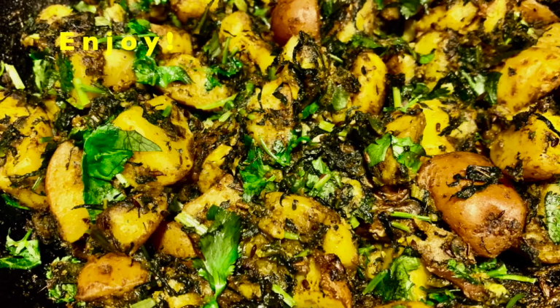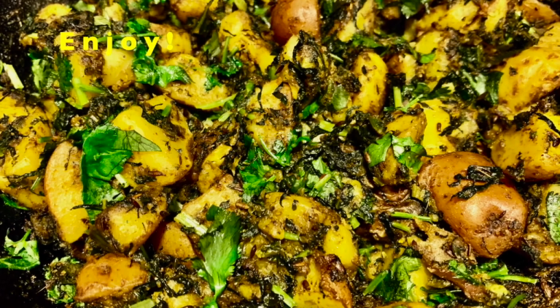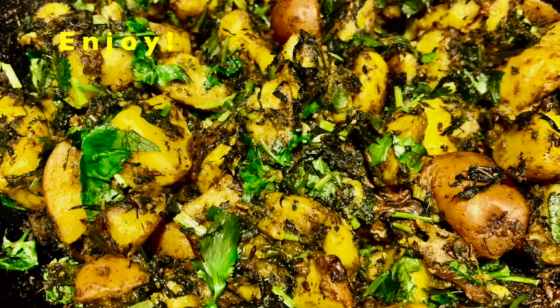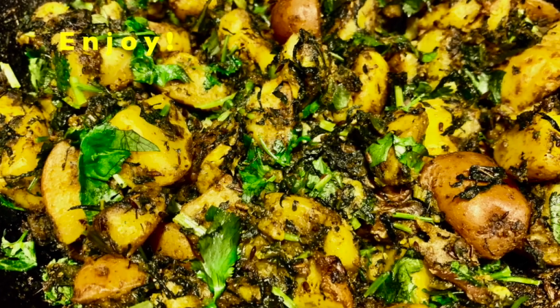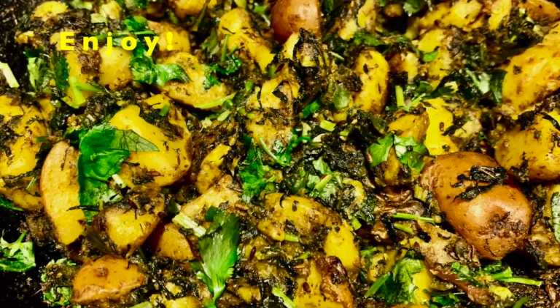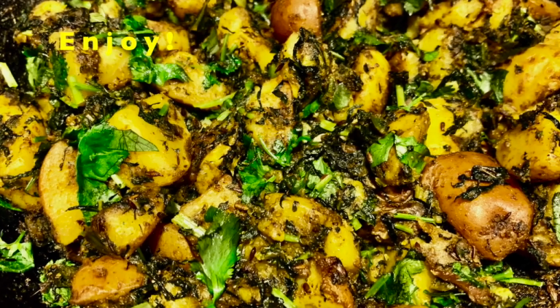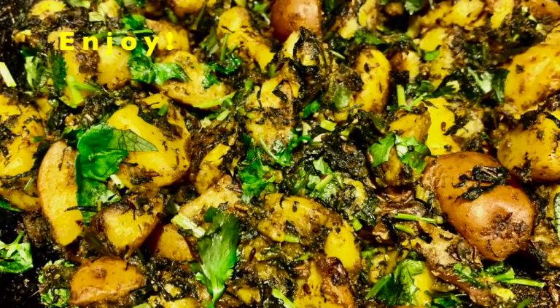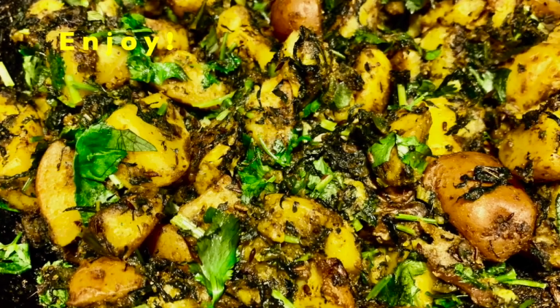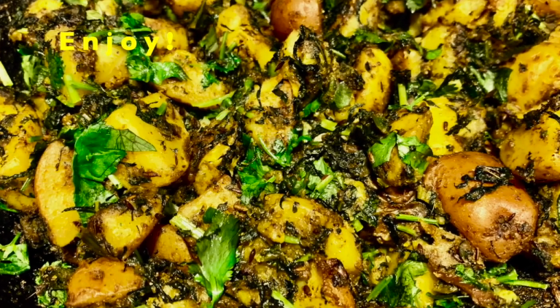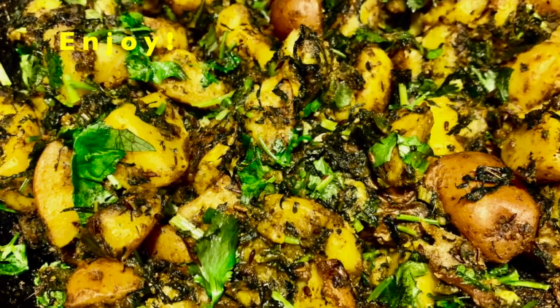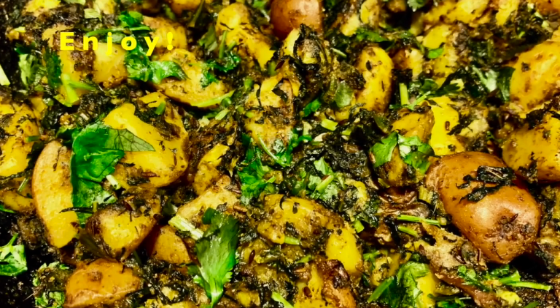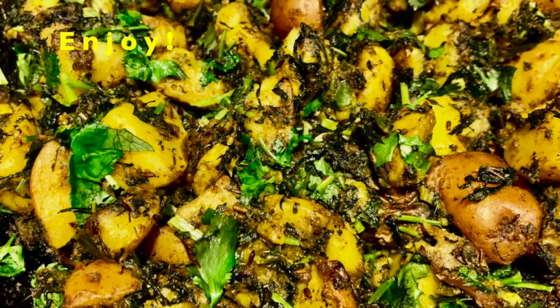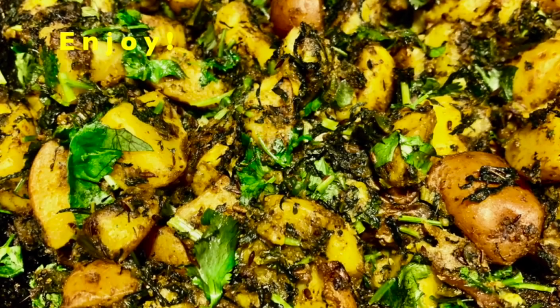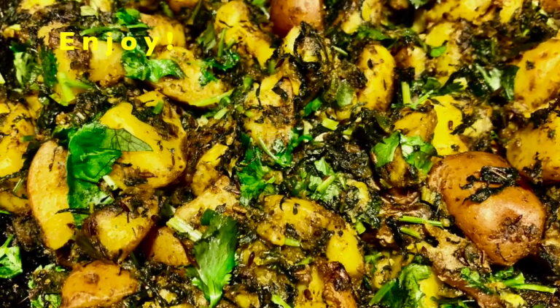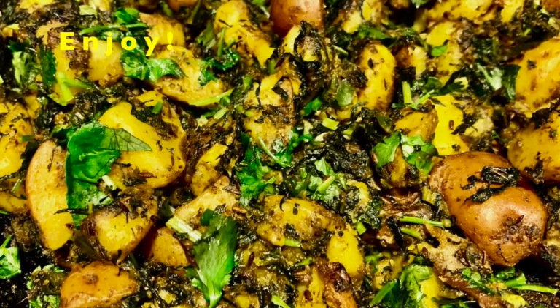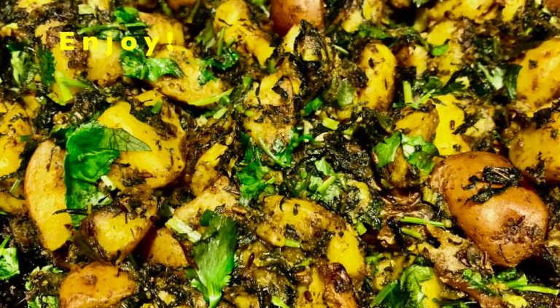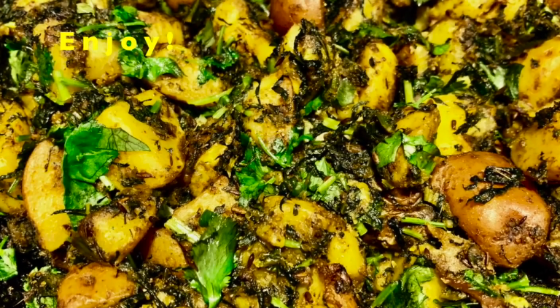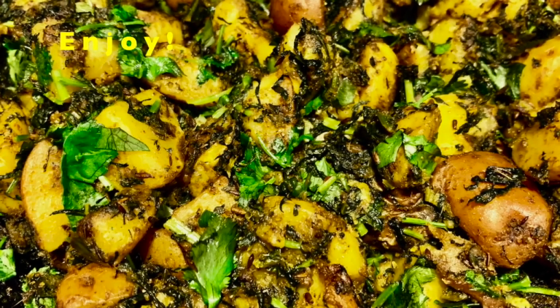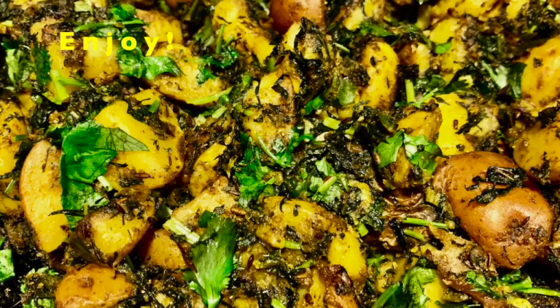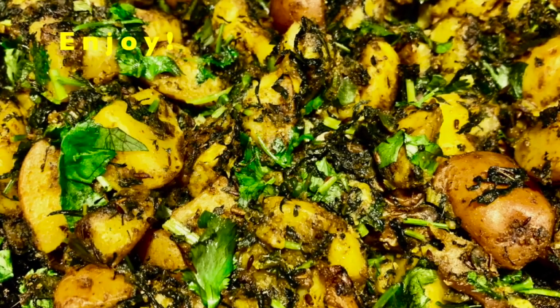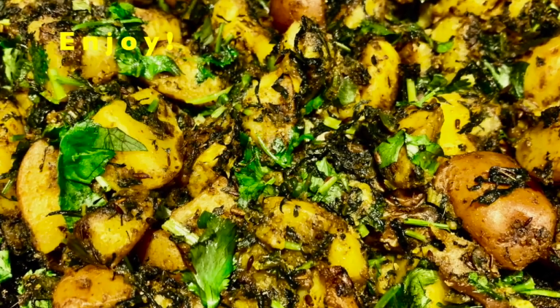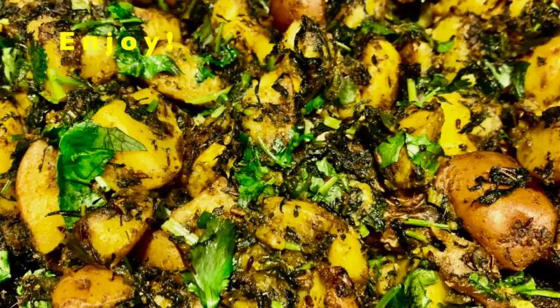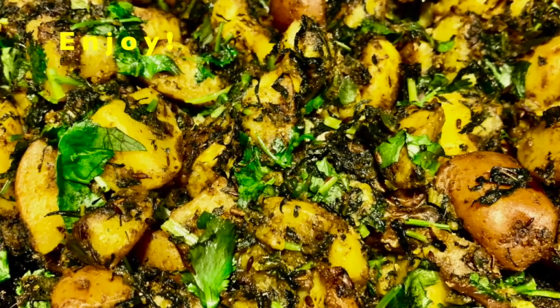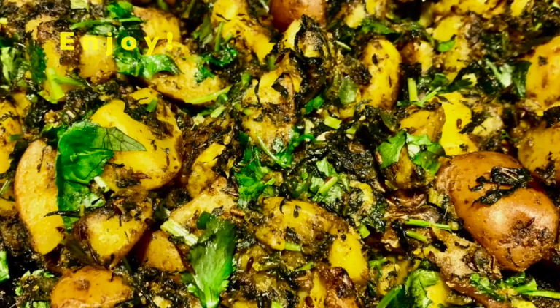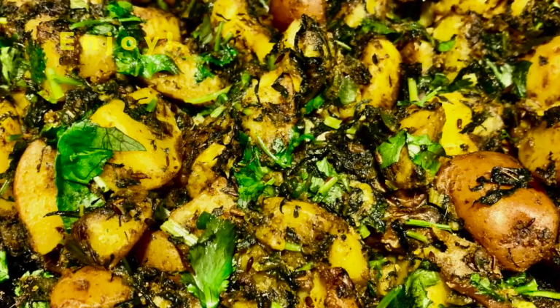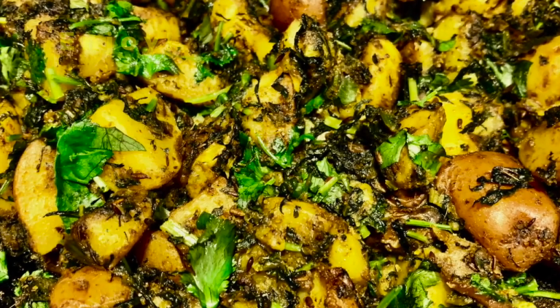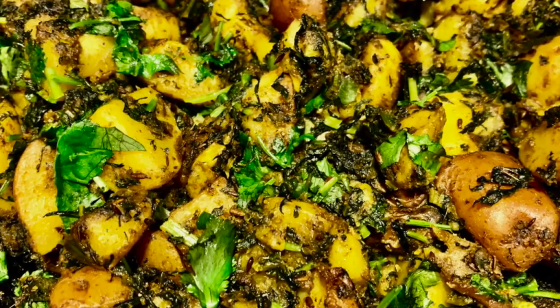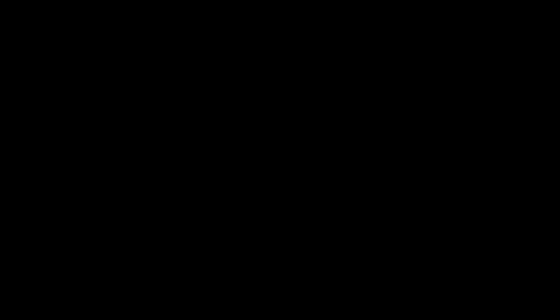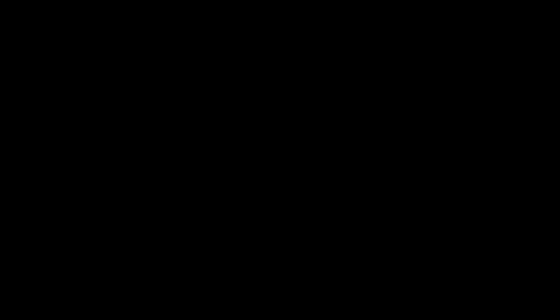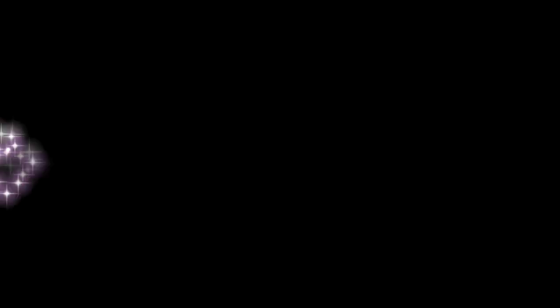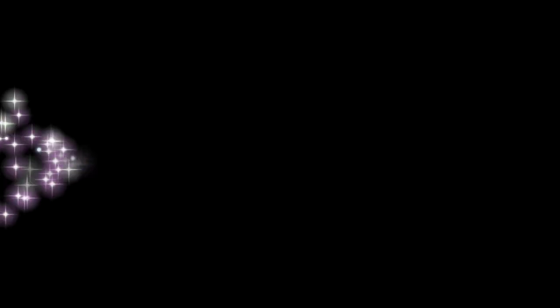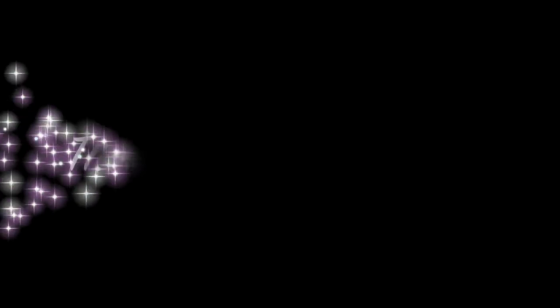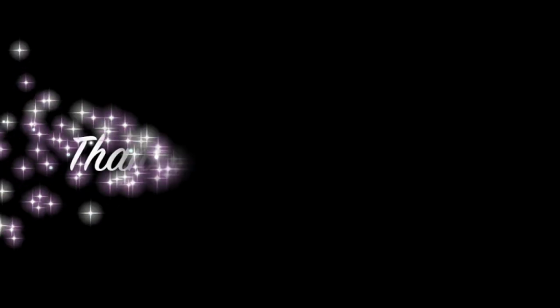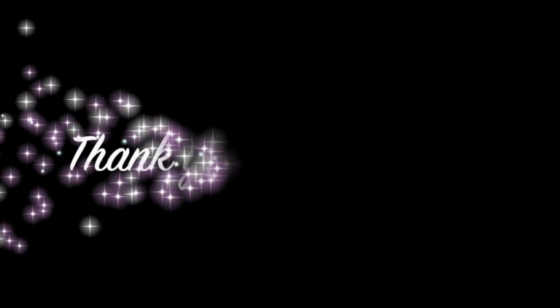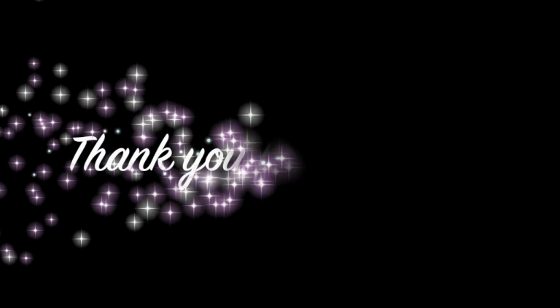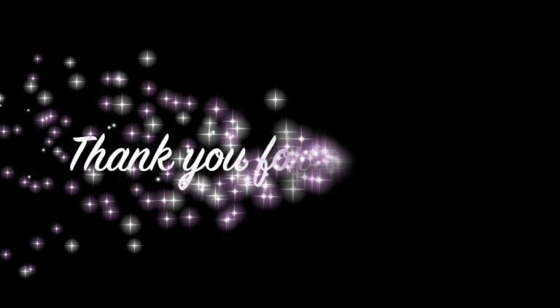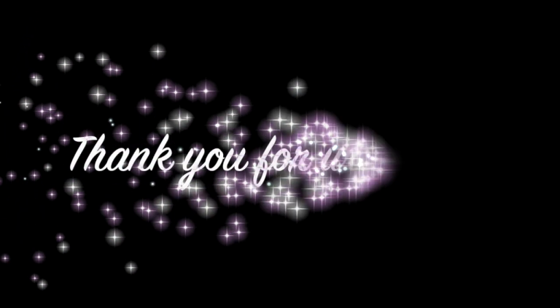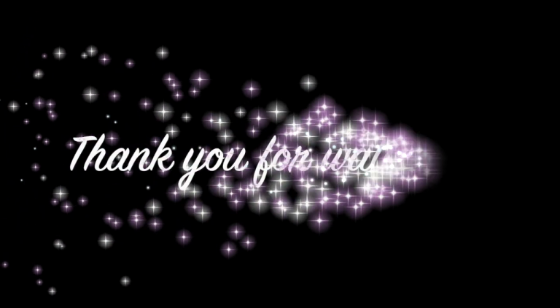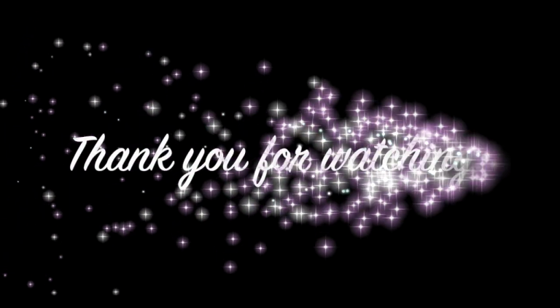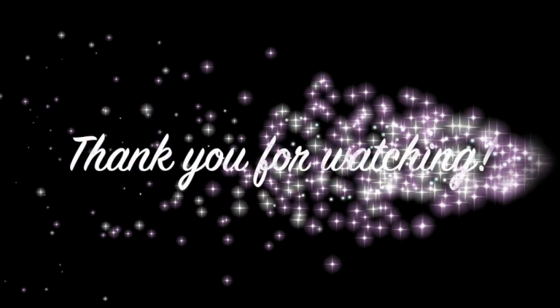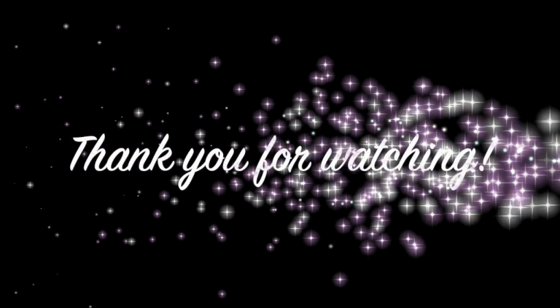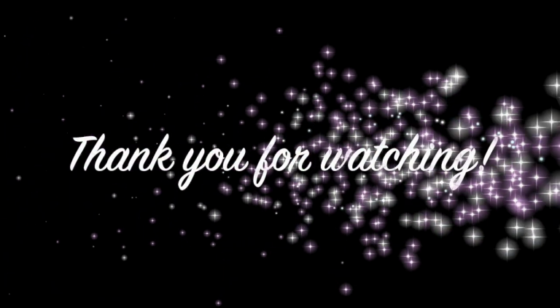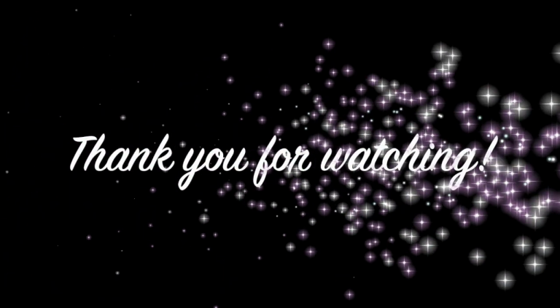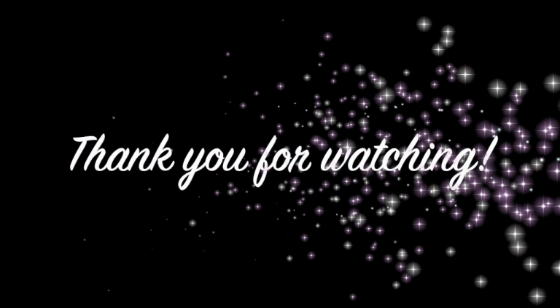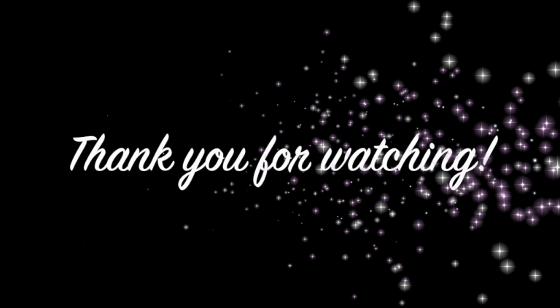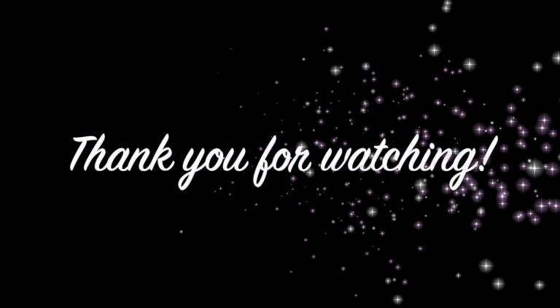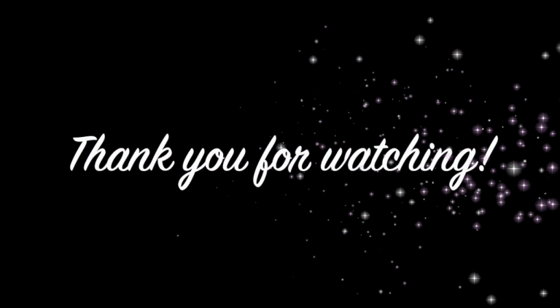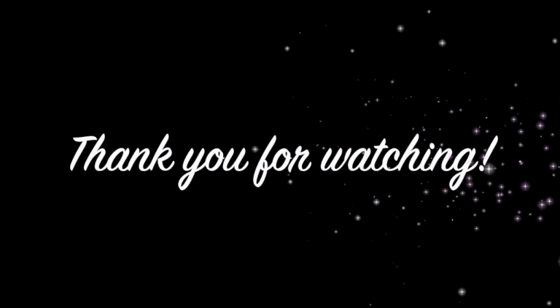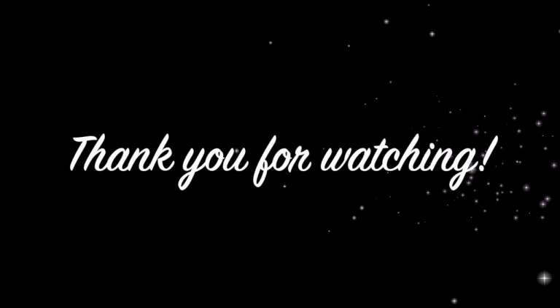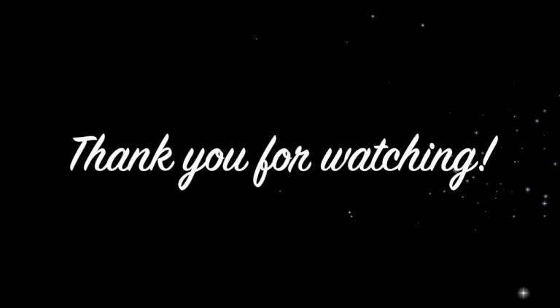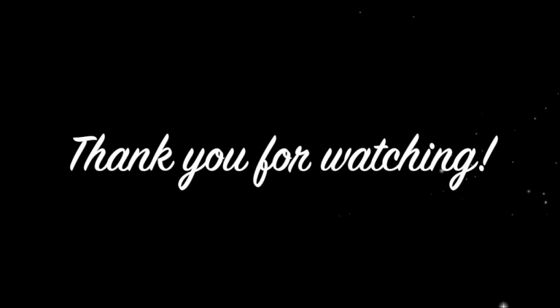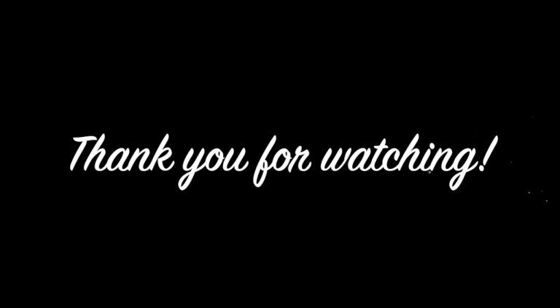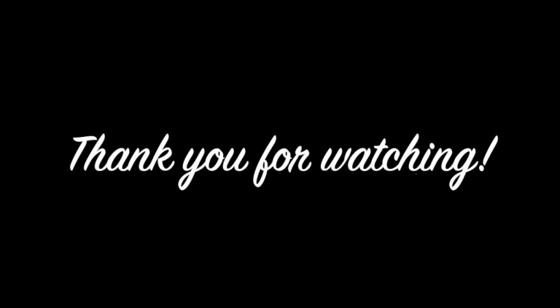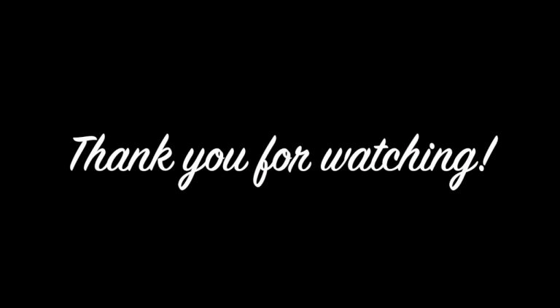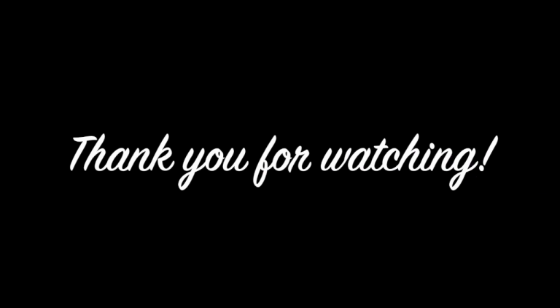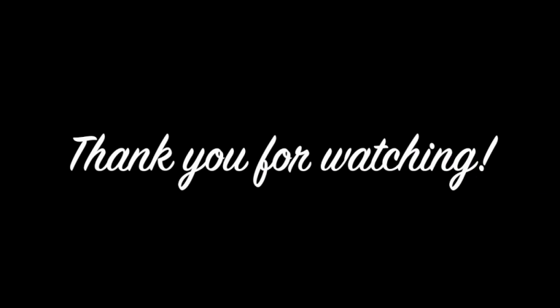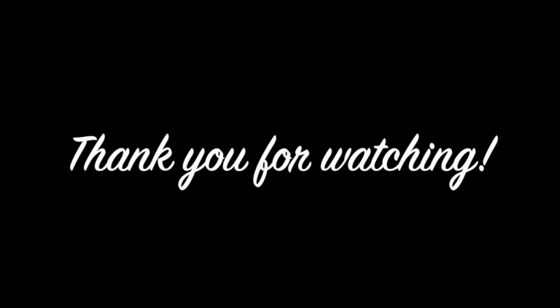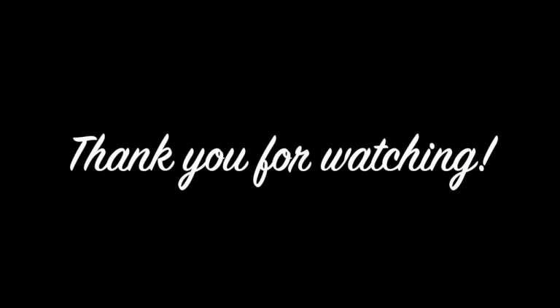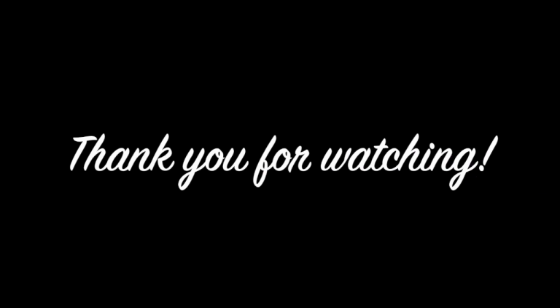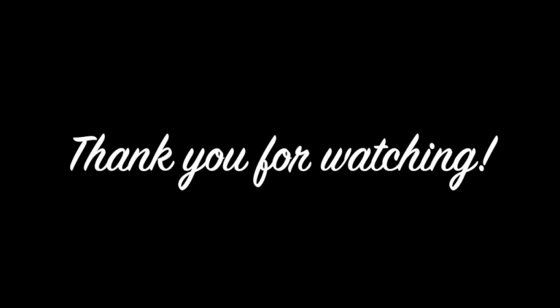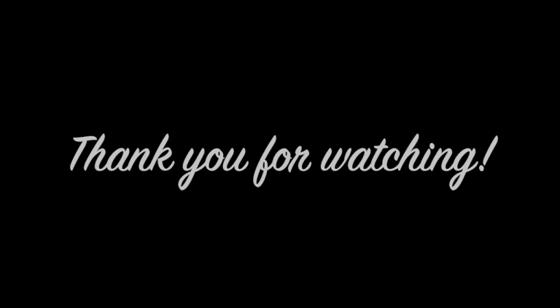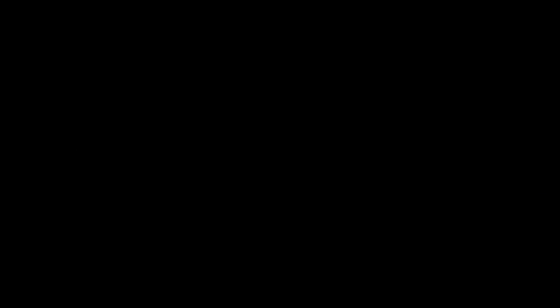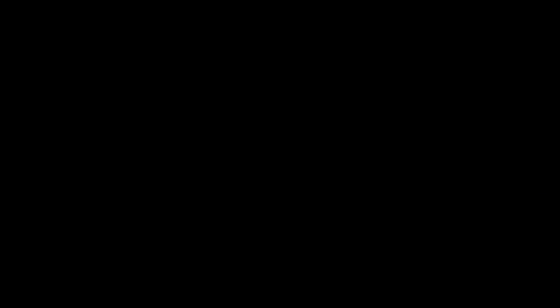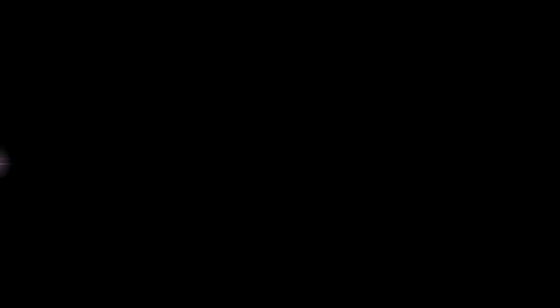Thank you for watching. Please like and subscribe to VitaSage, thank you.